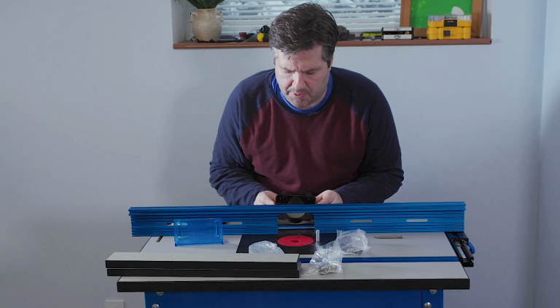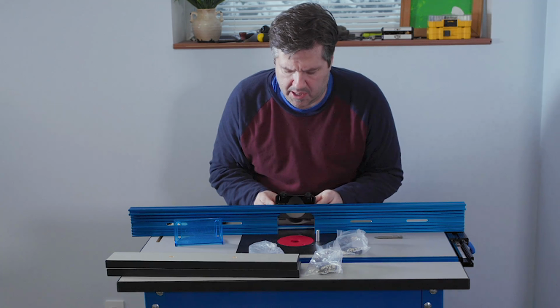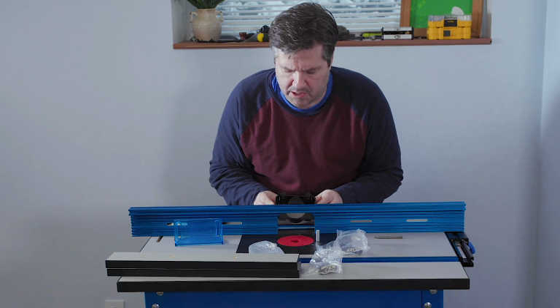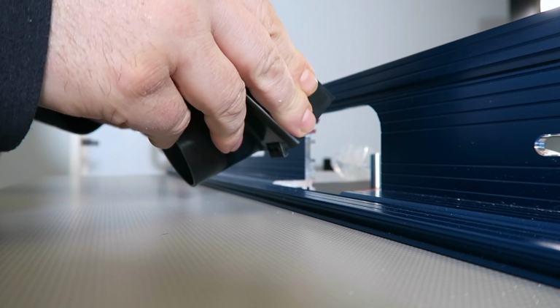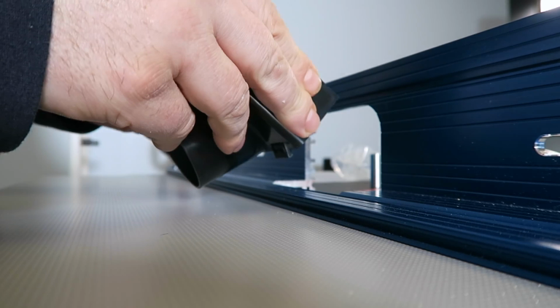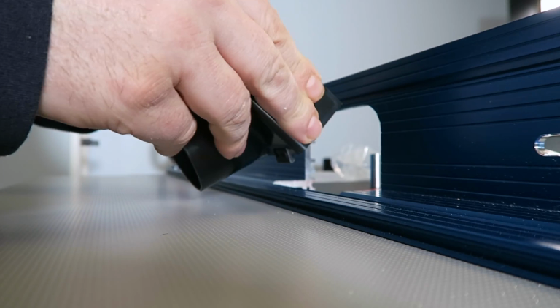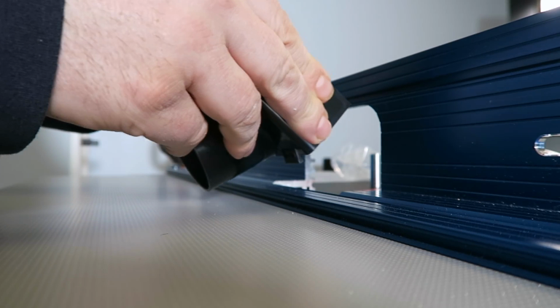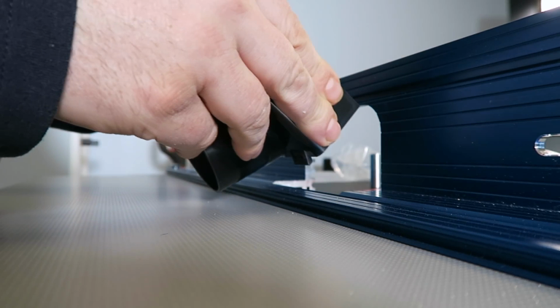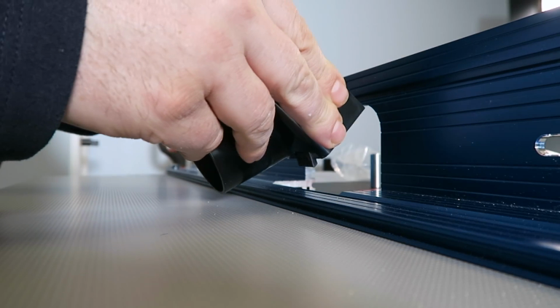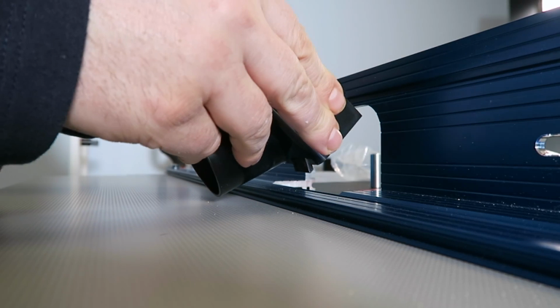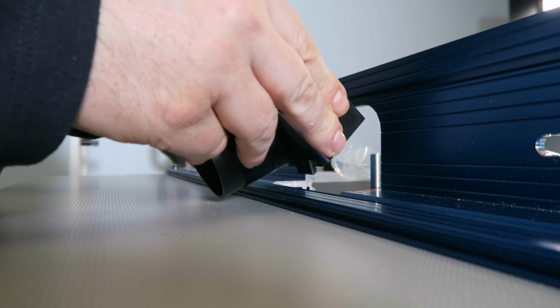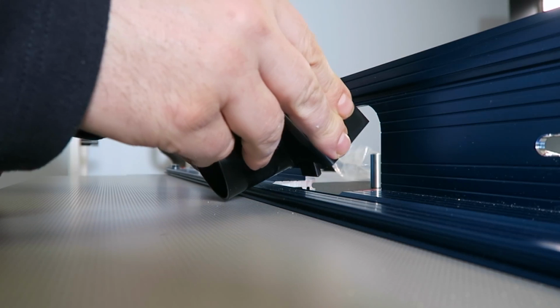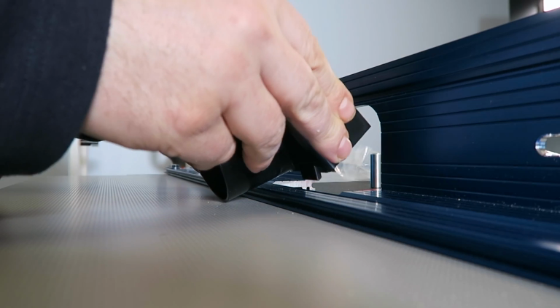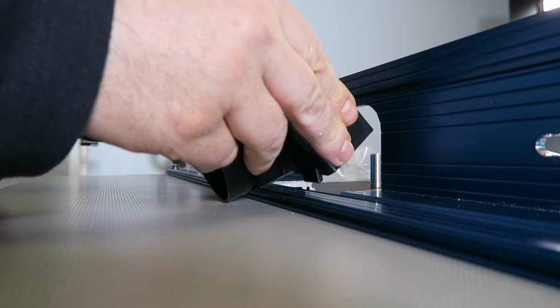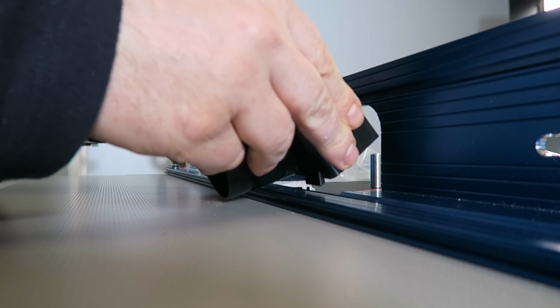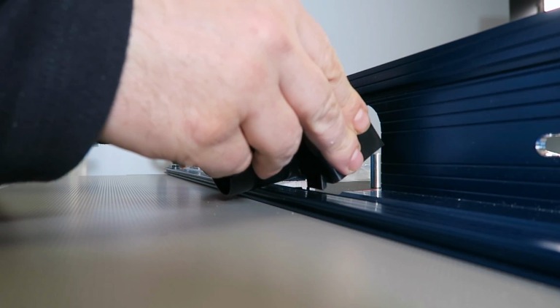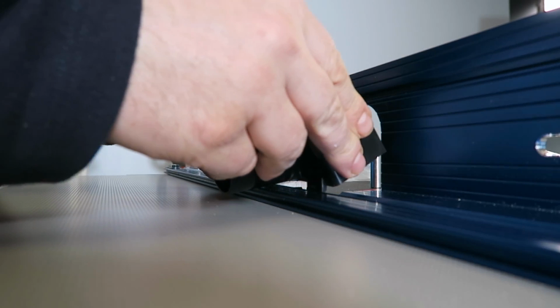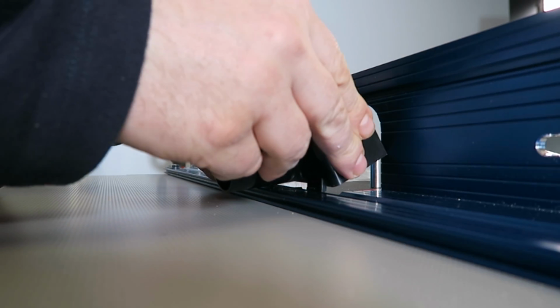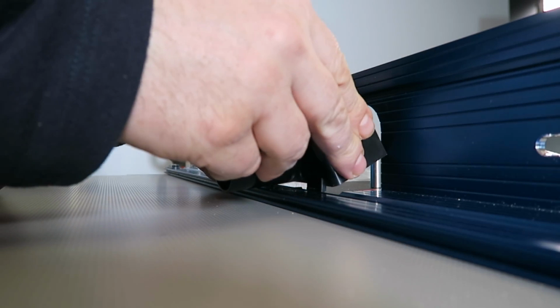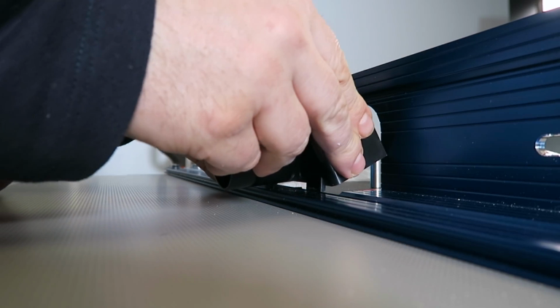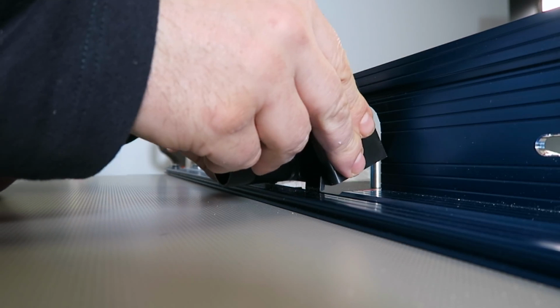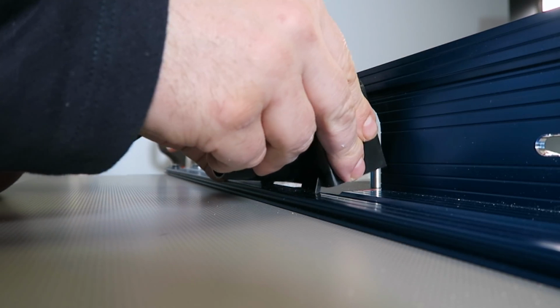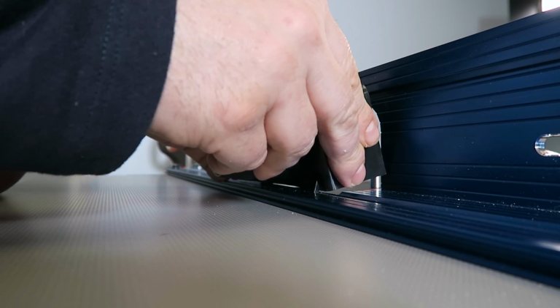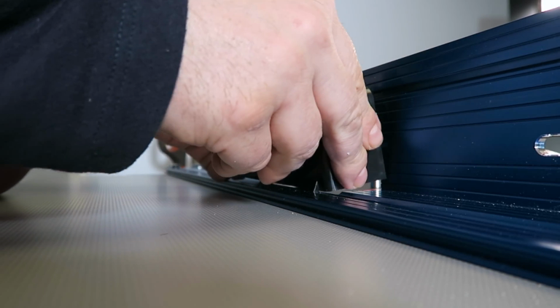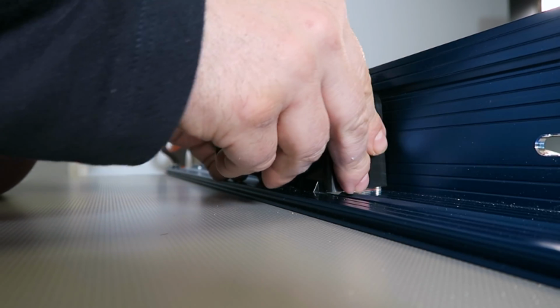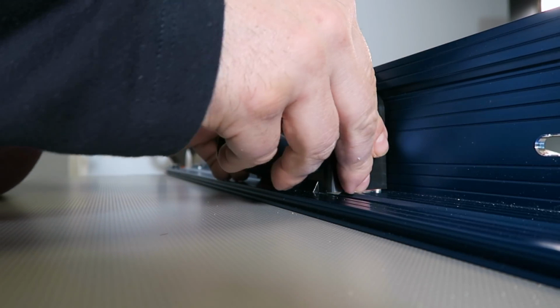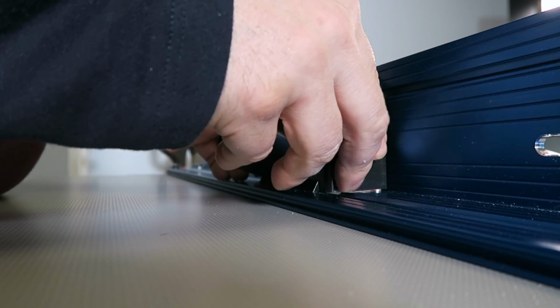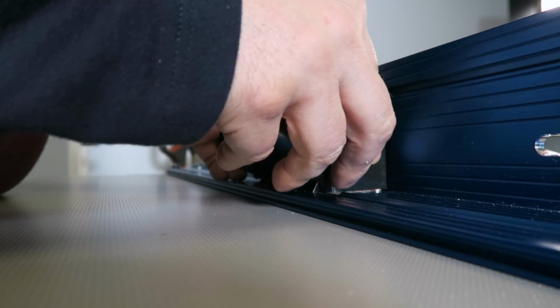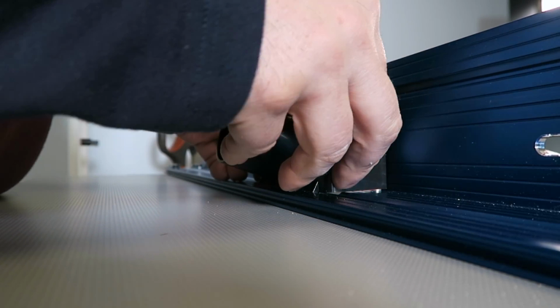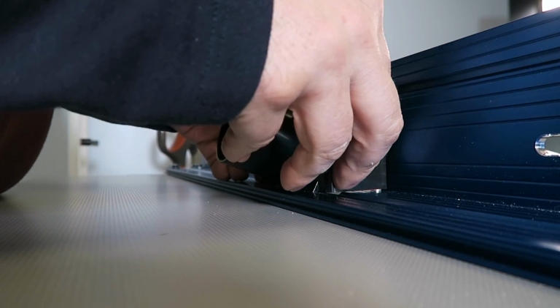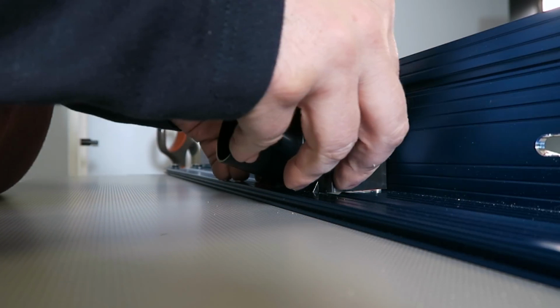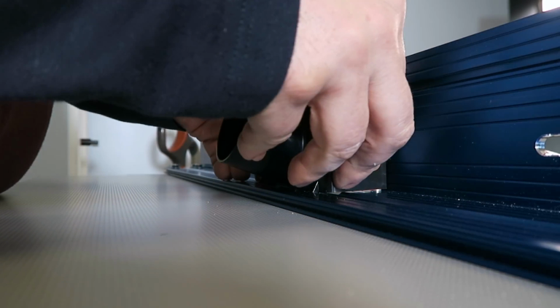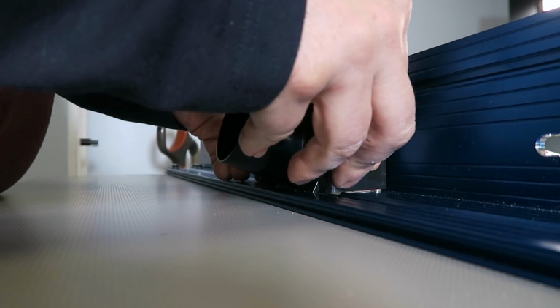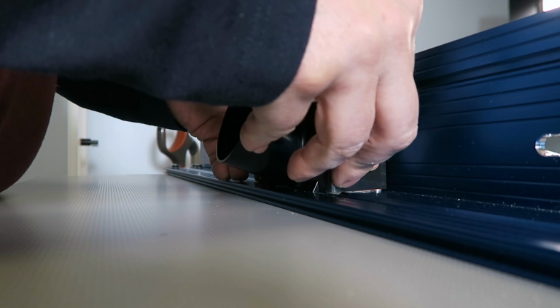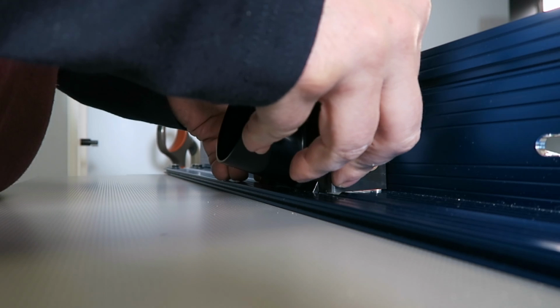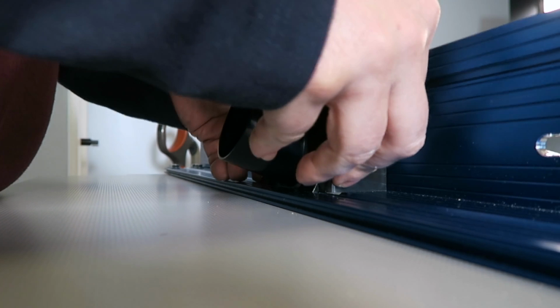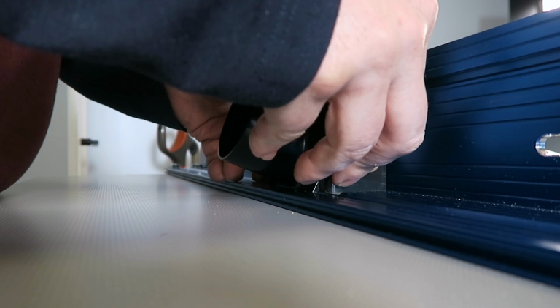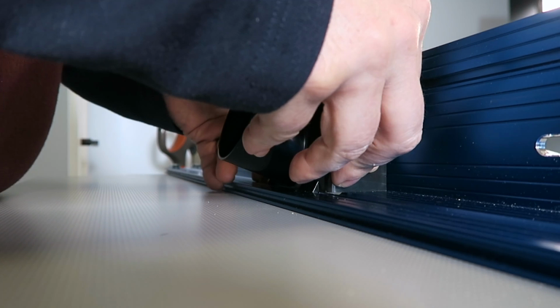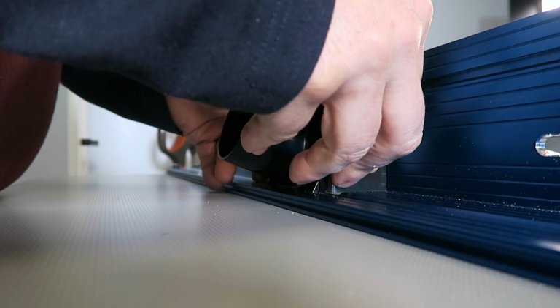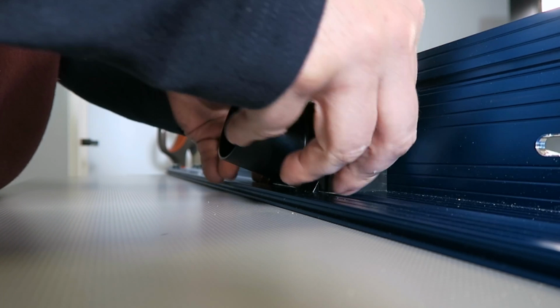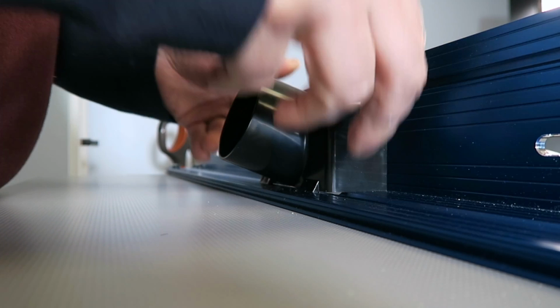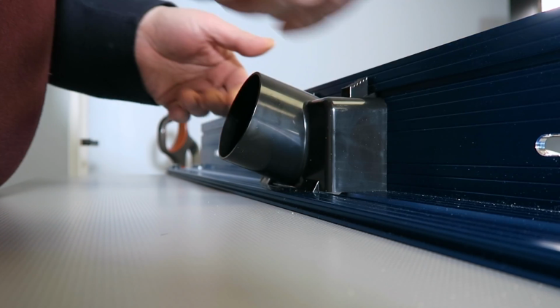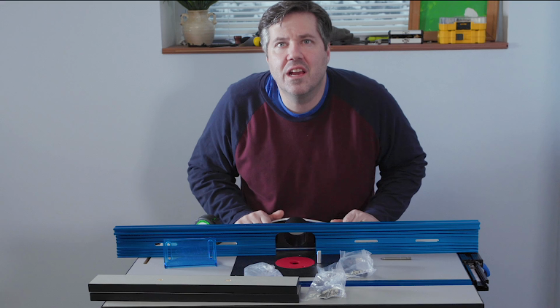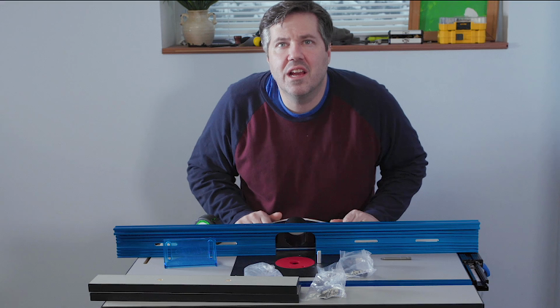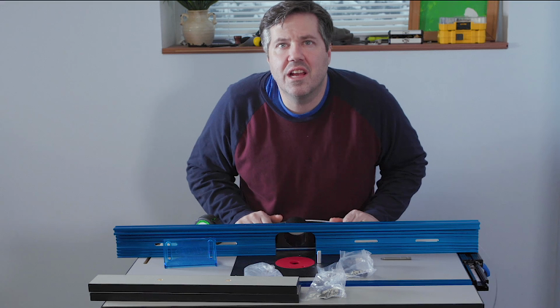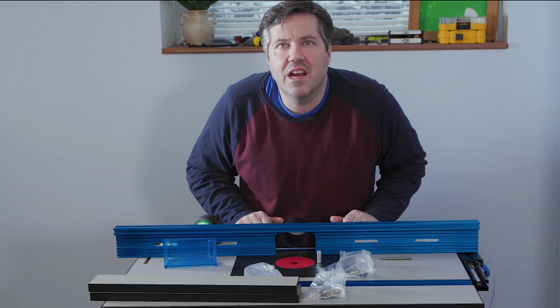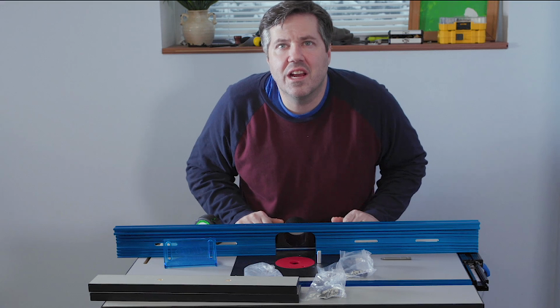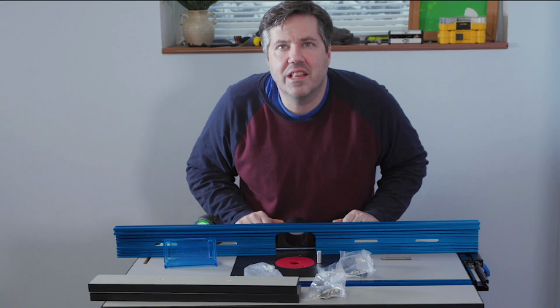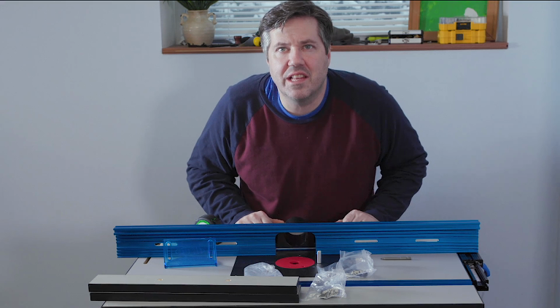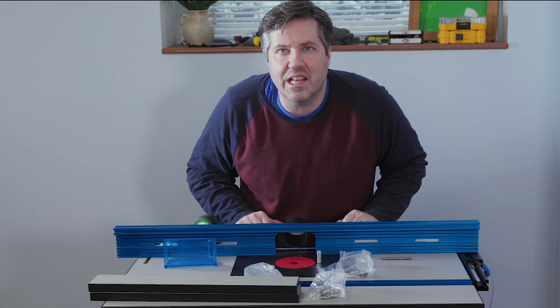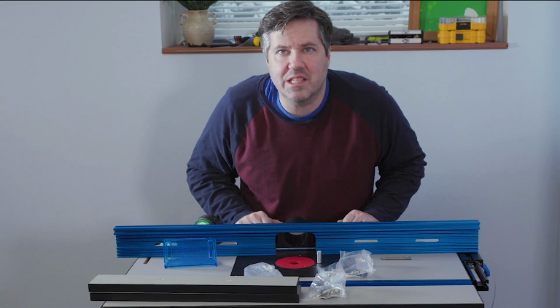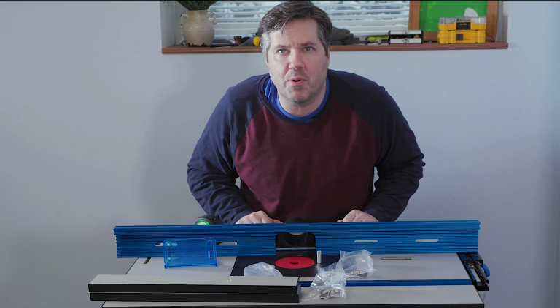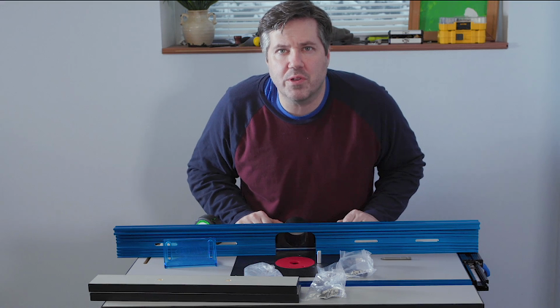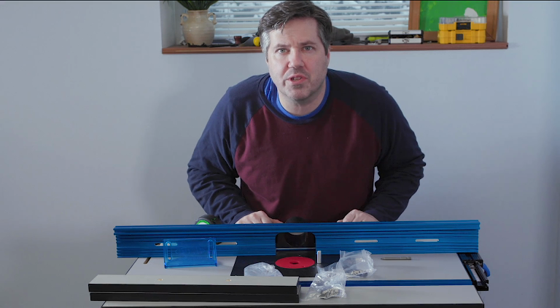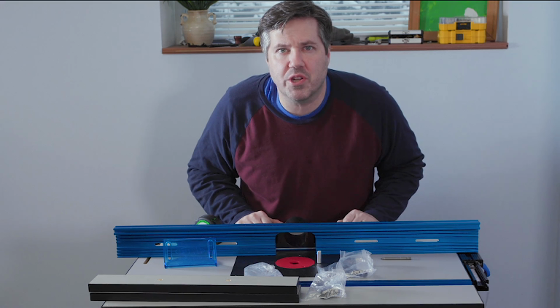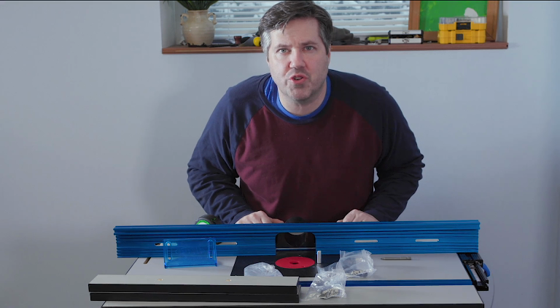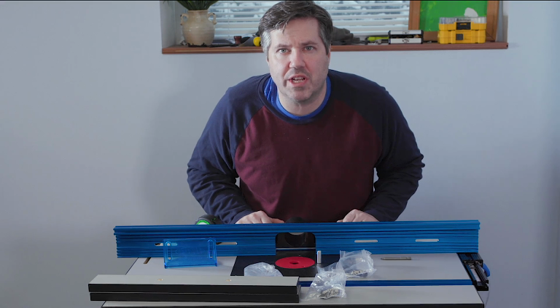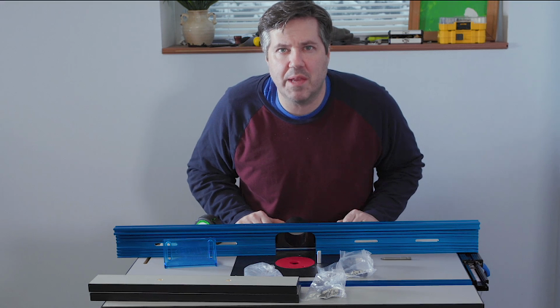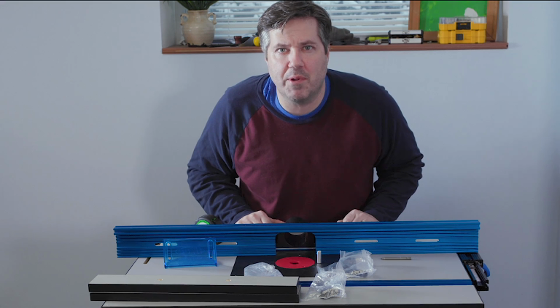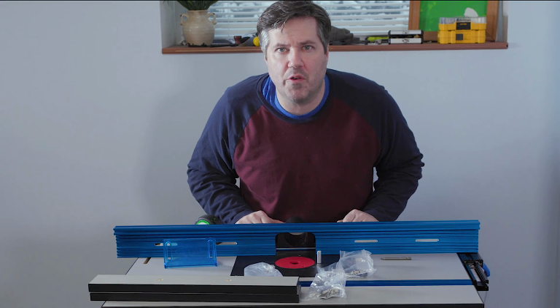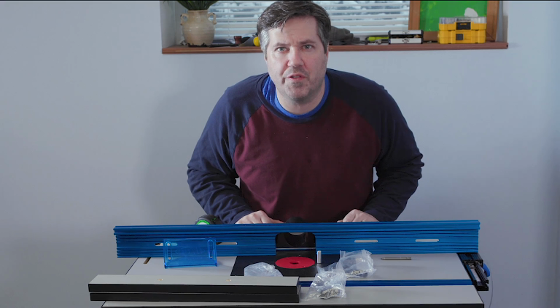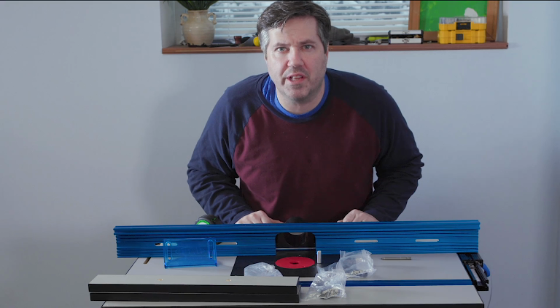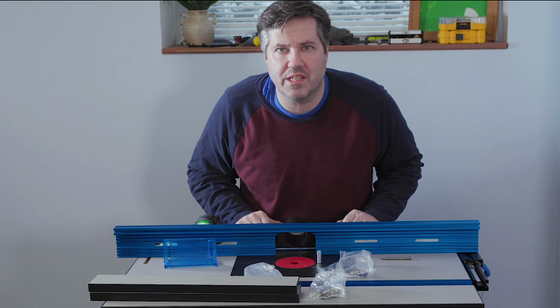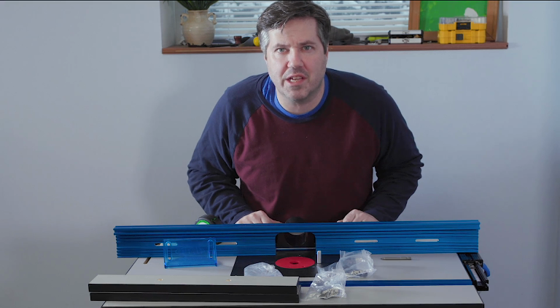The next thing to install is the dust port, which just snaps into place by lining the back up and pushing the tabs down.